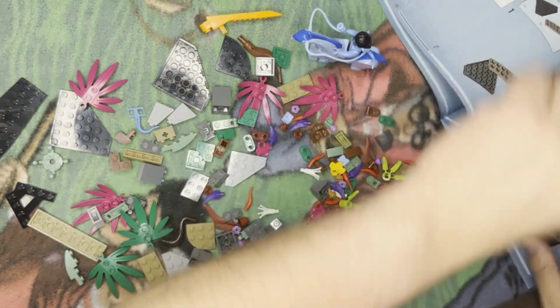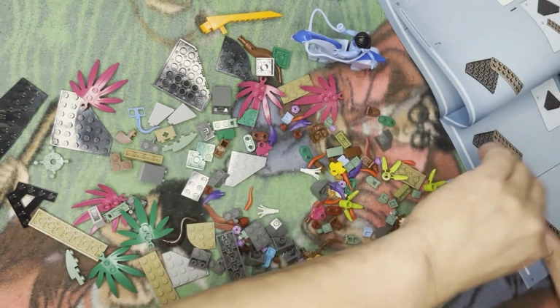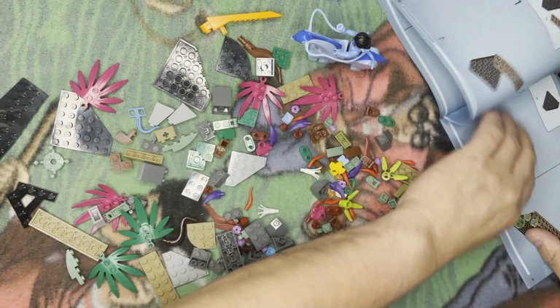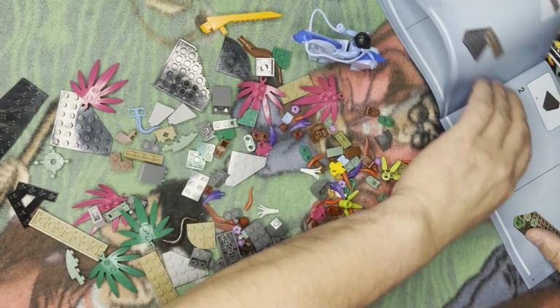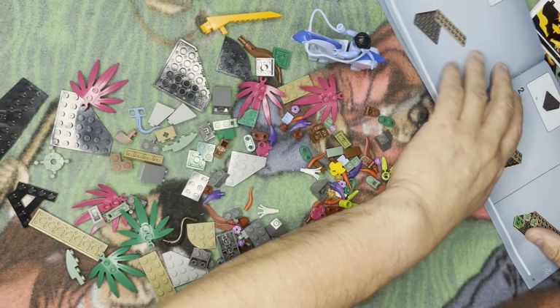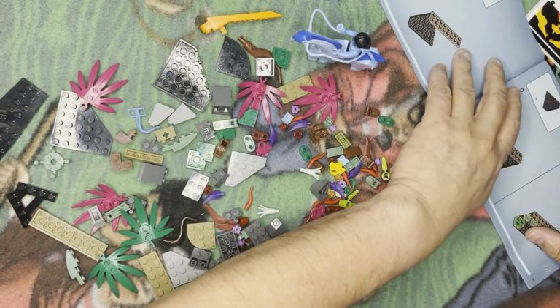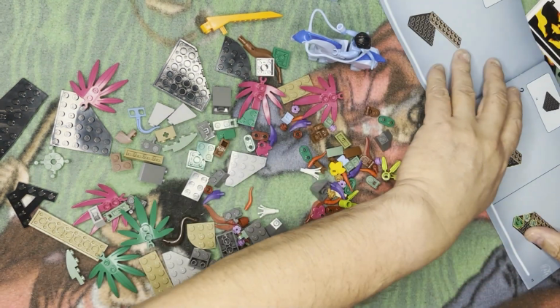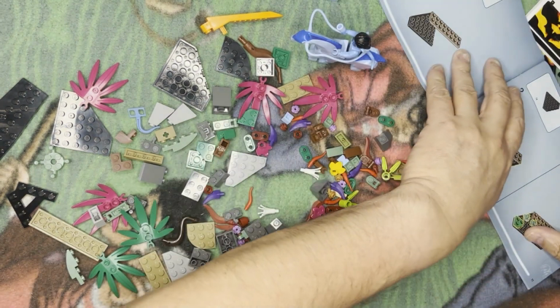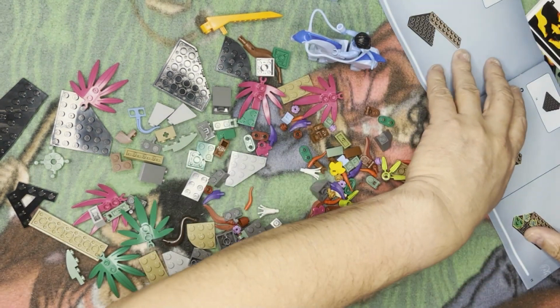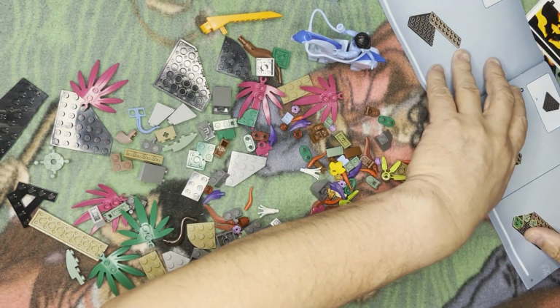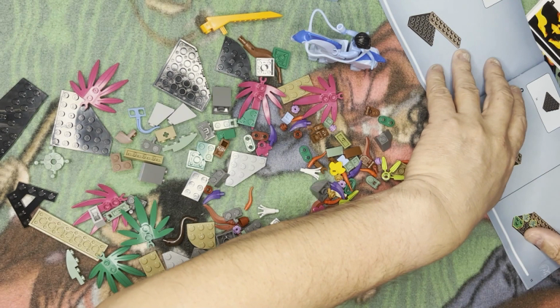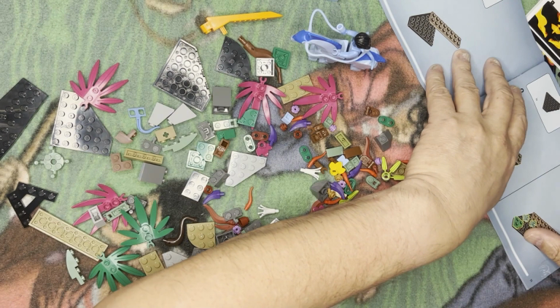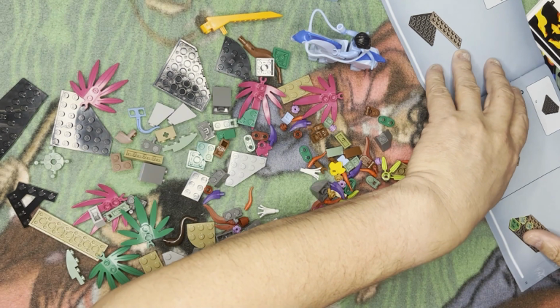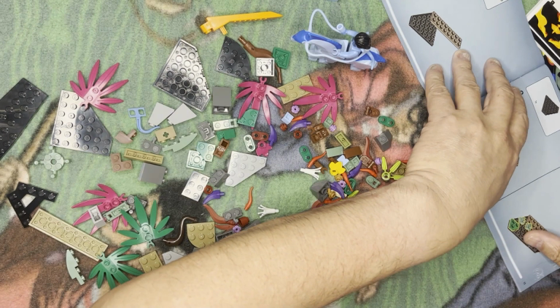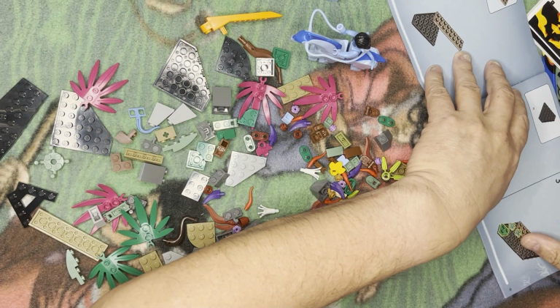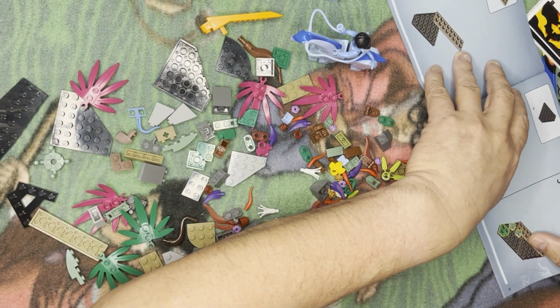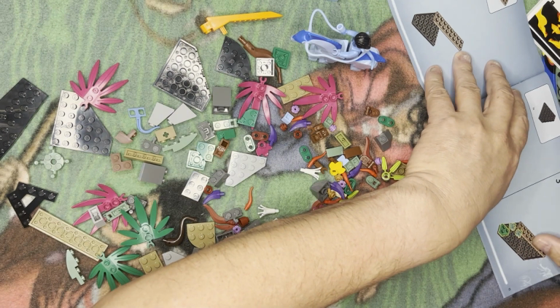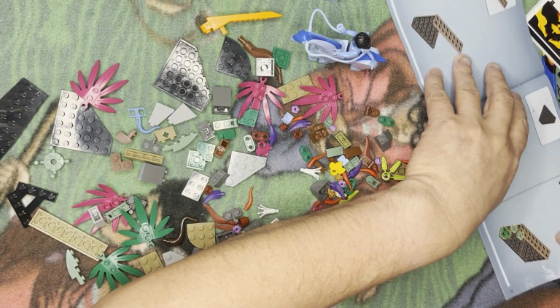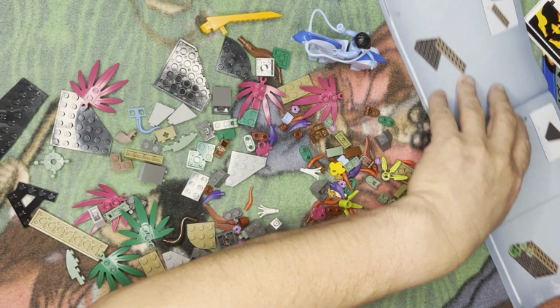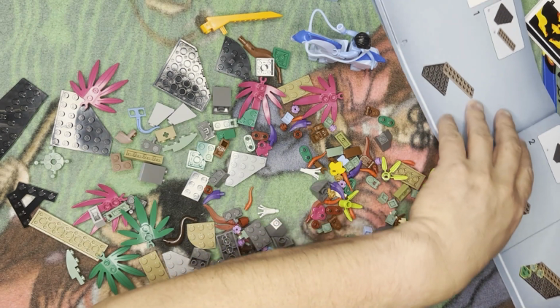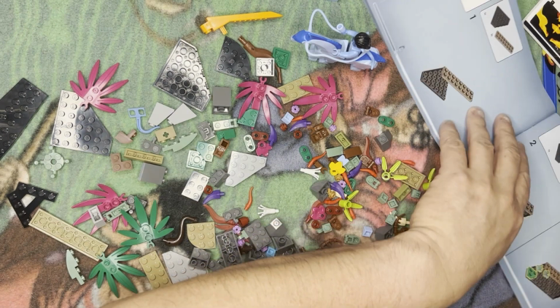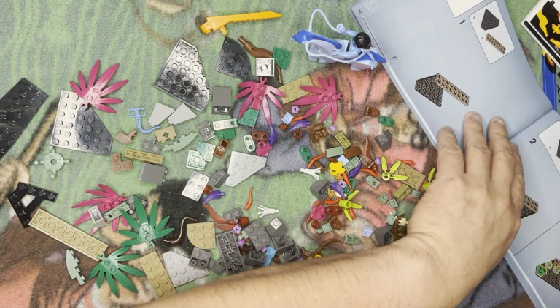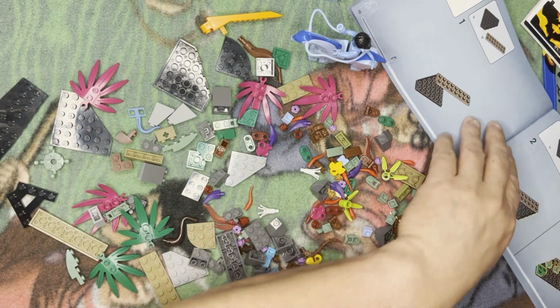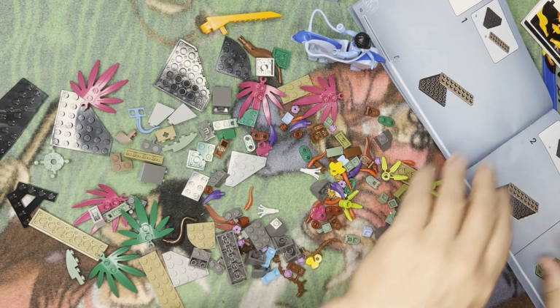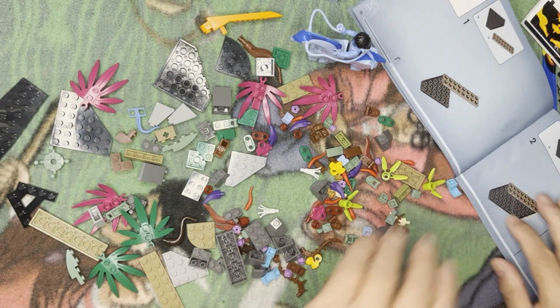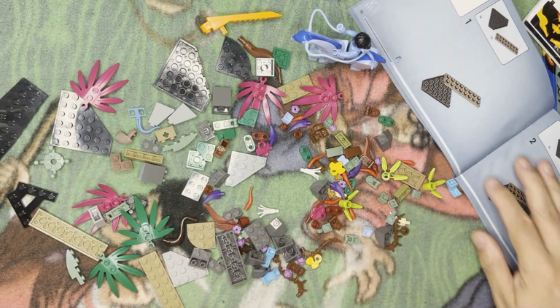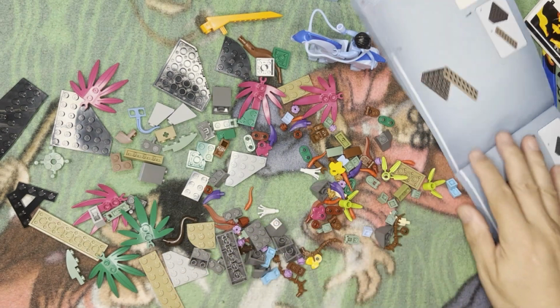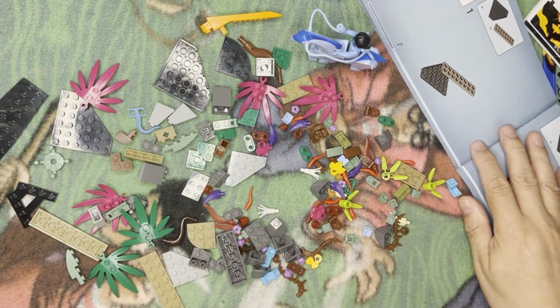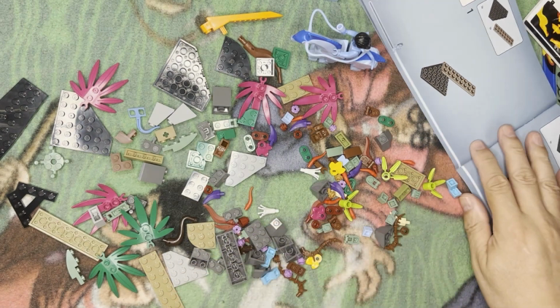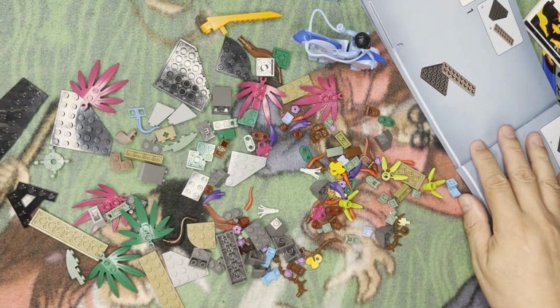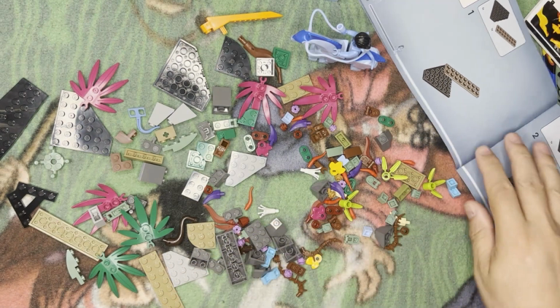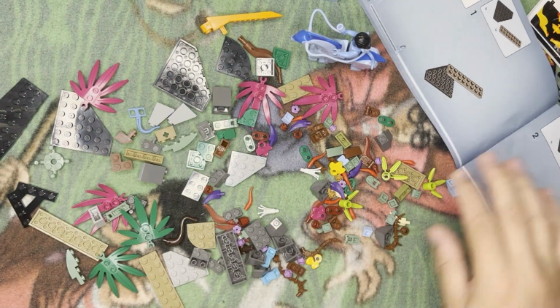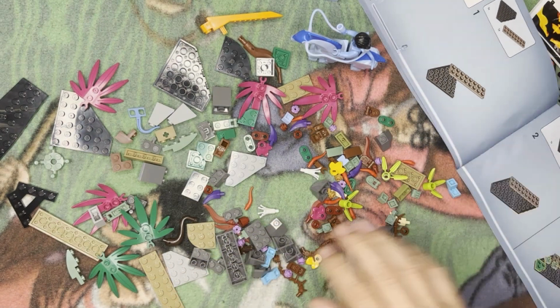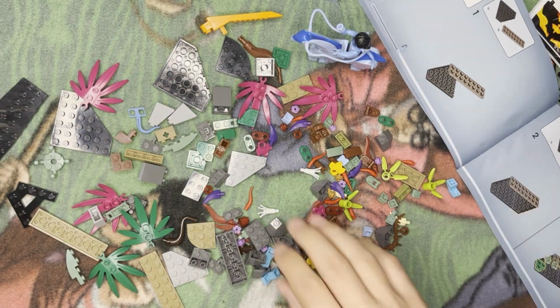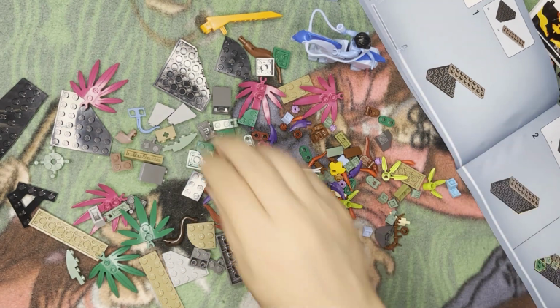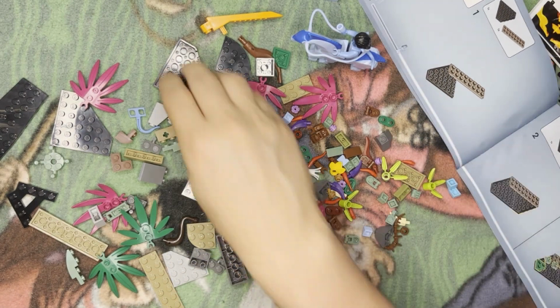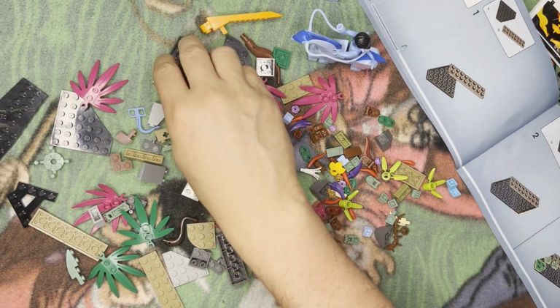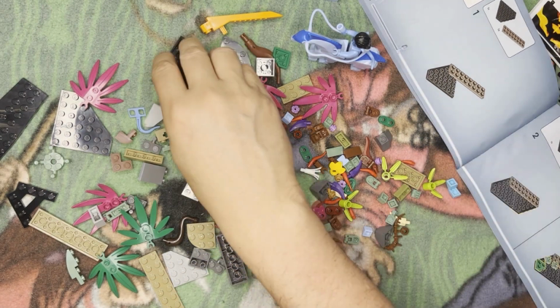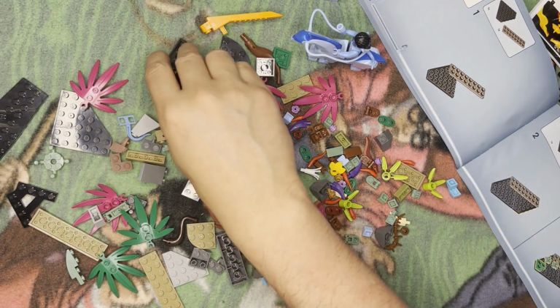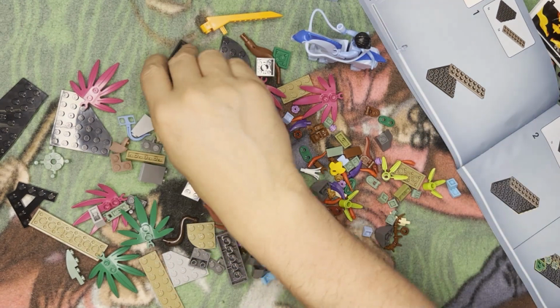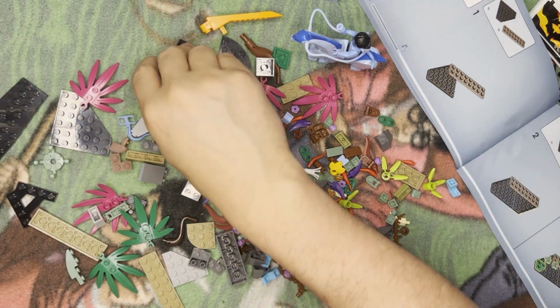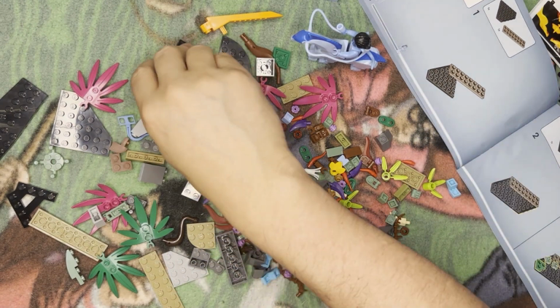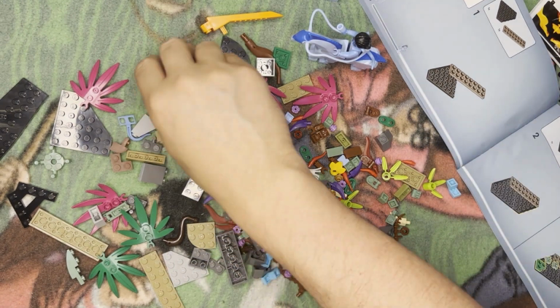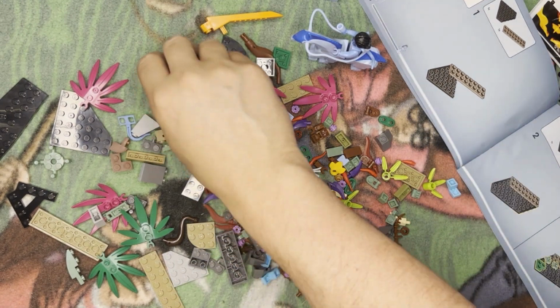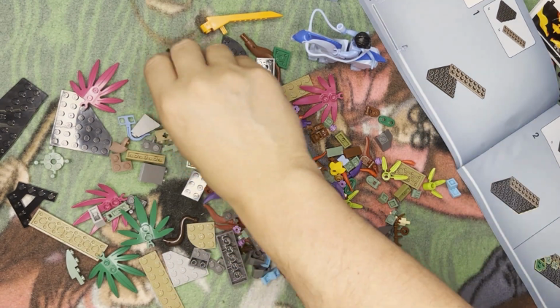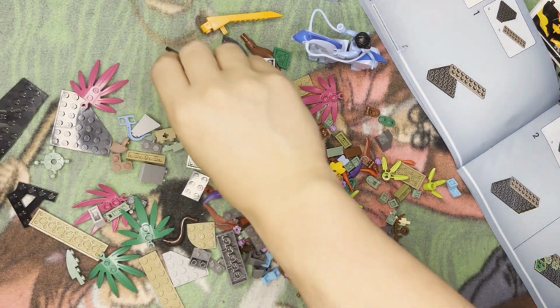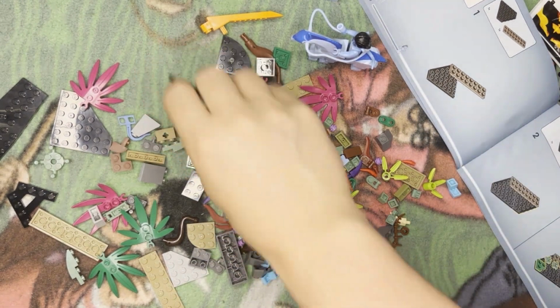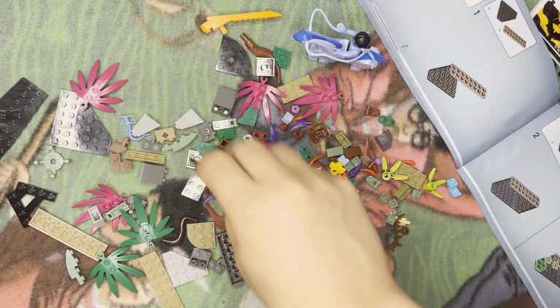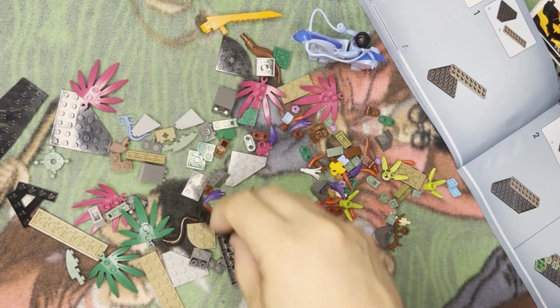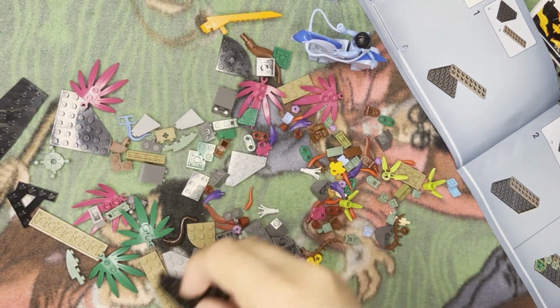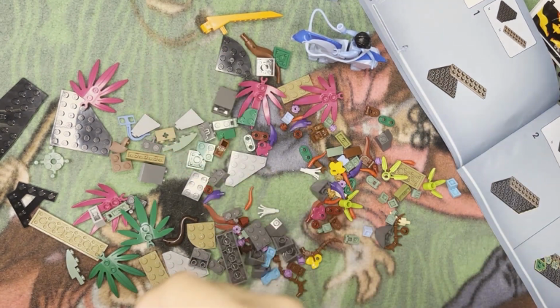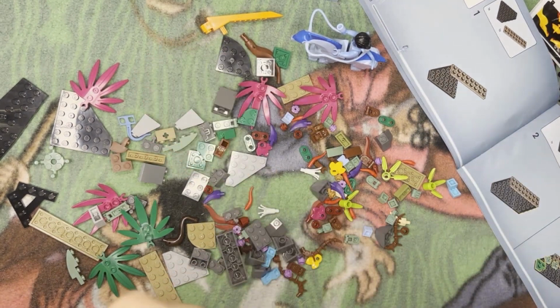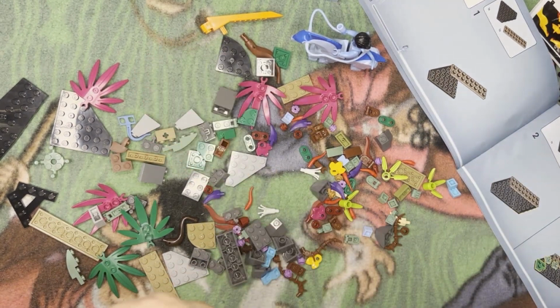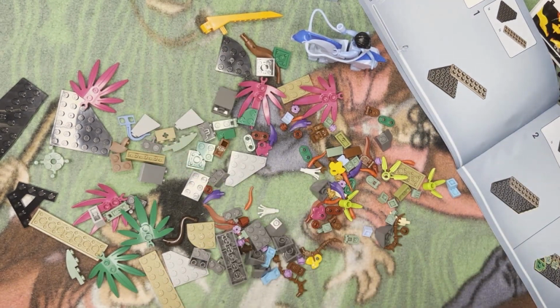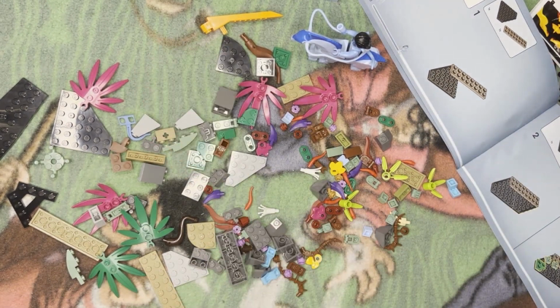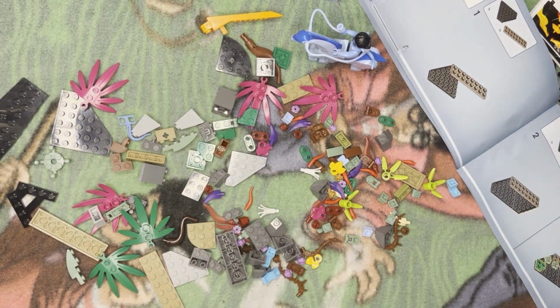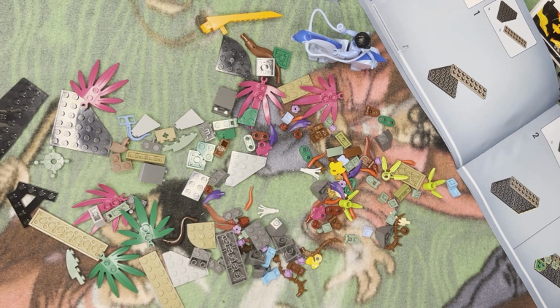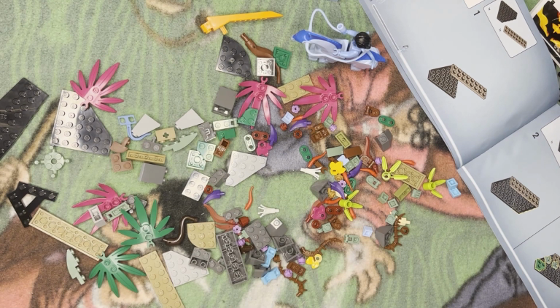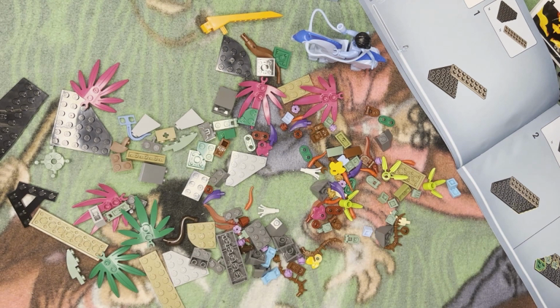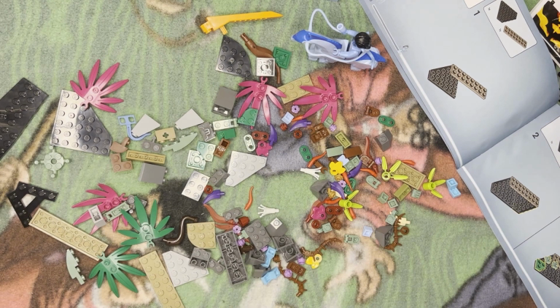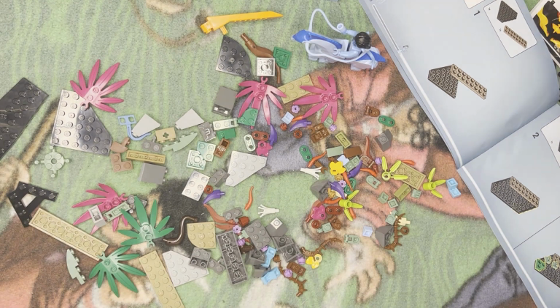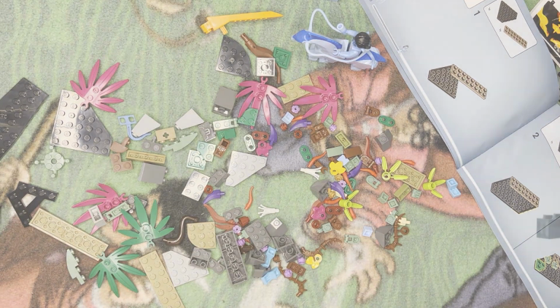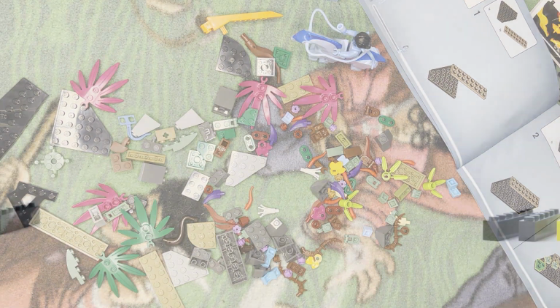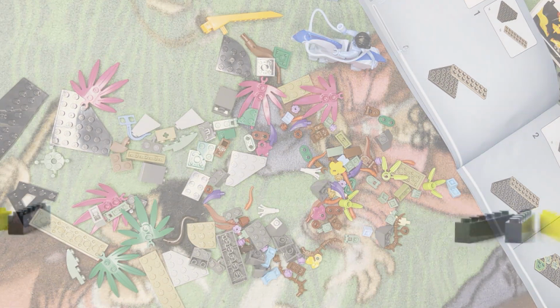And now we're gonna build this backdrop reef-looking thing. Check my time — okay, I'll see you in the next video.